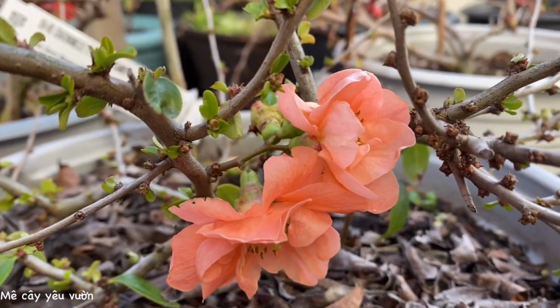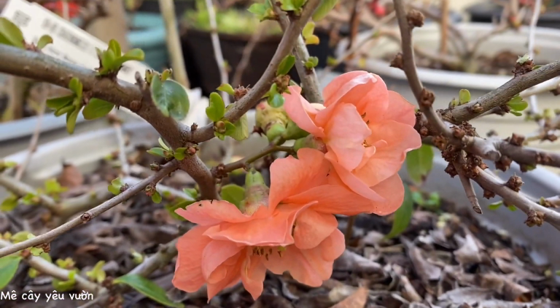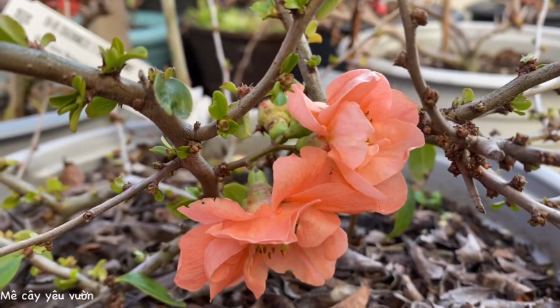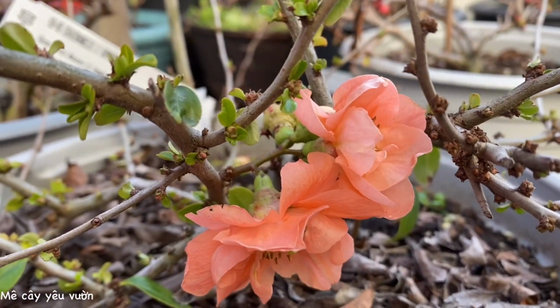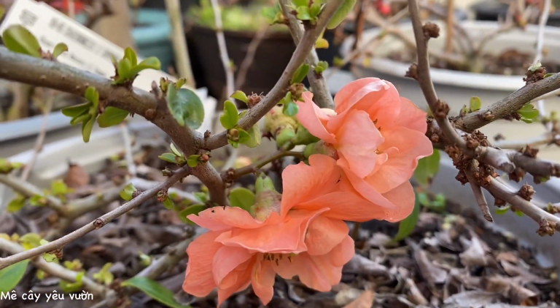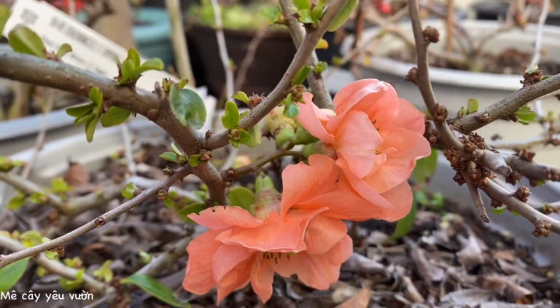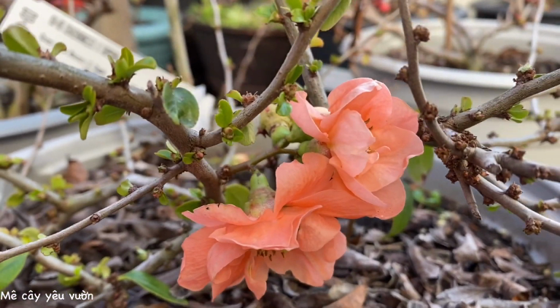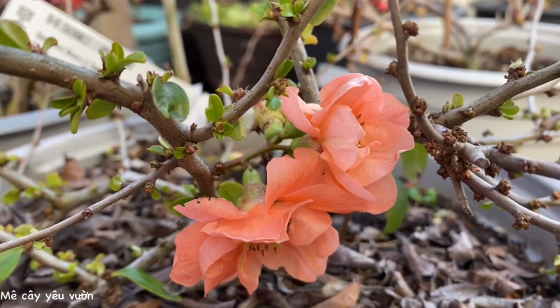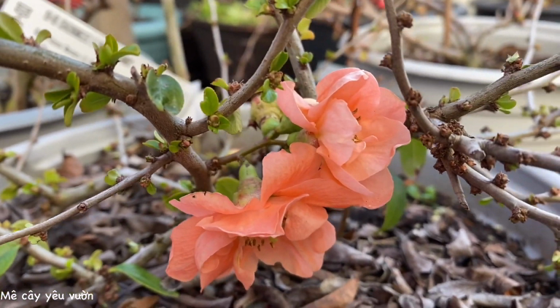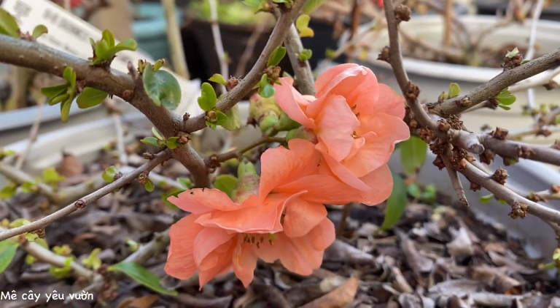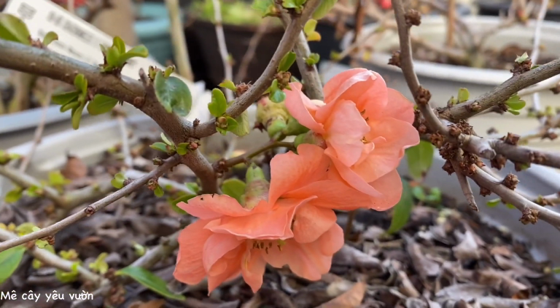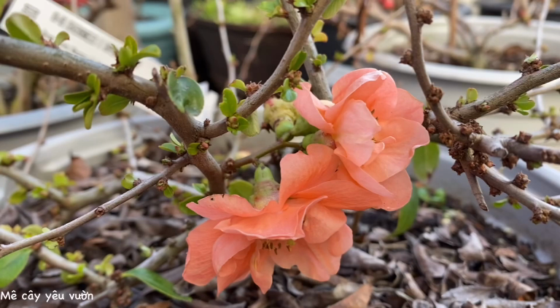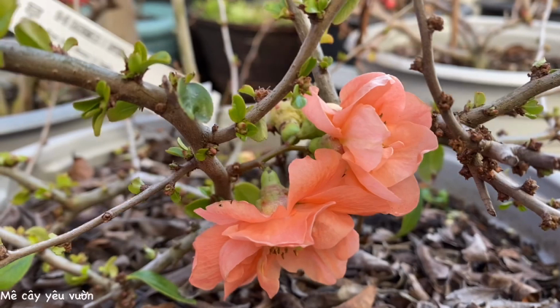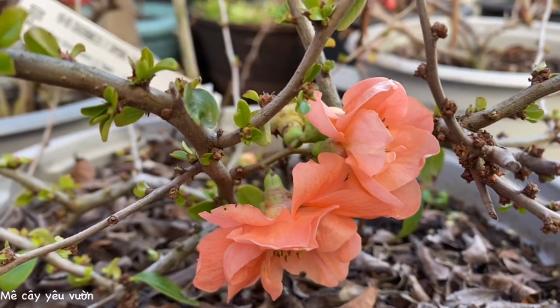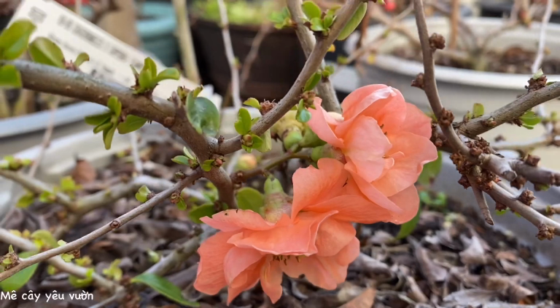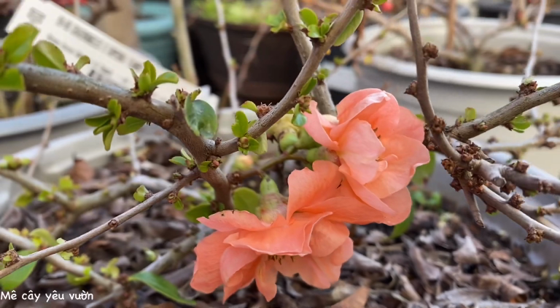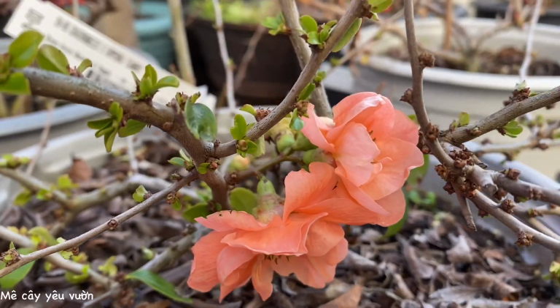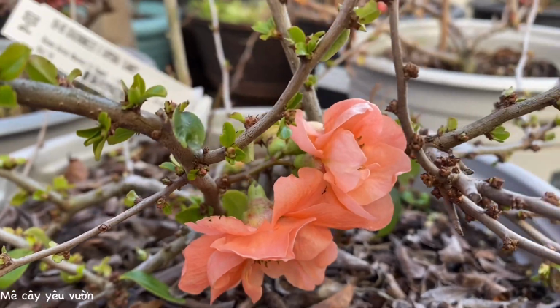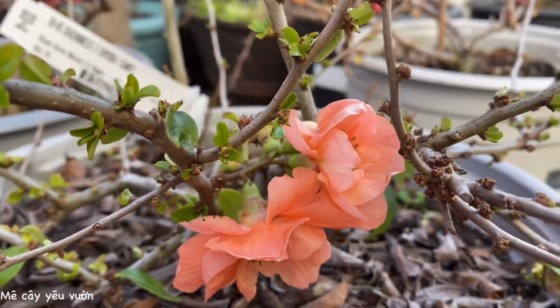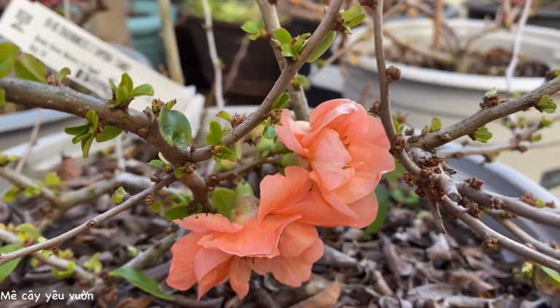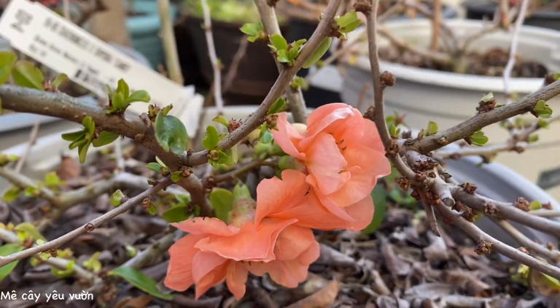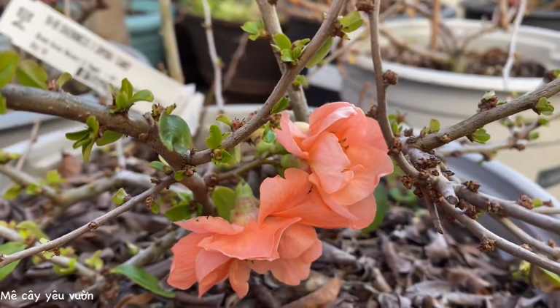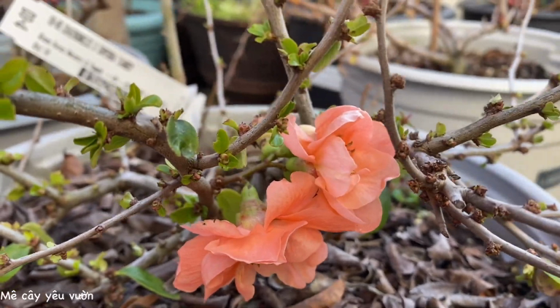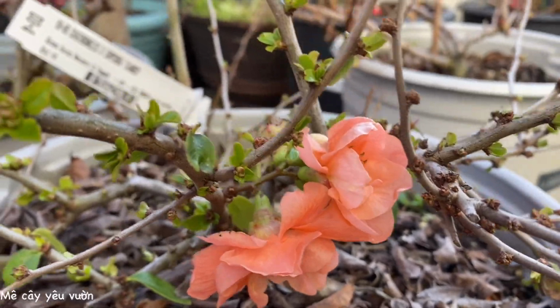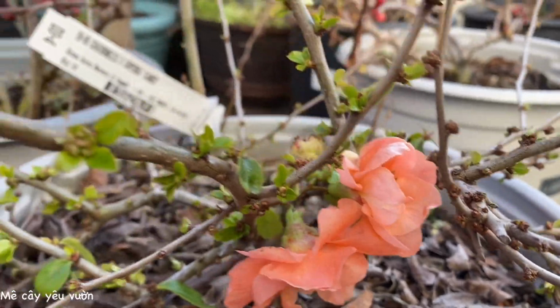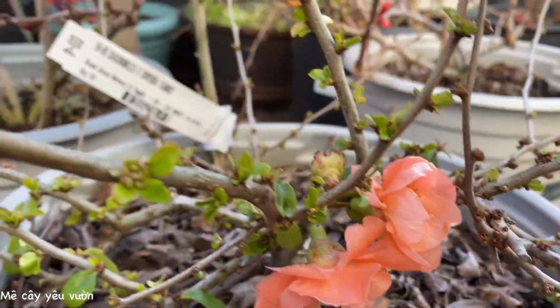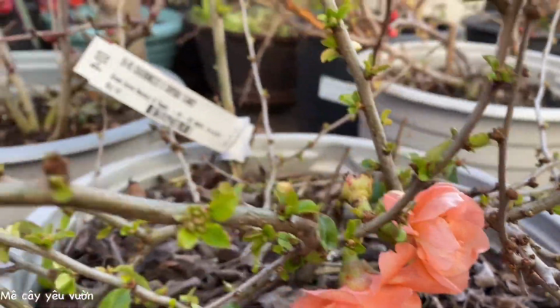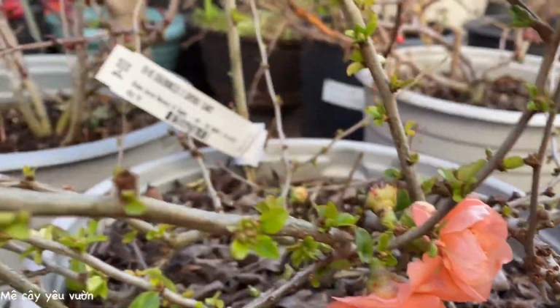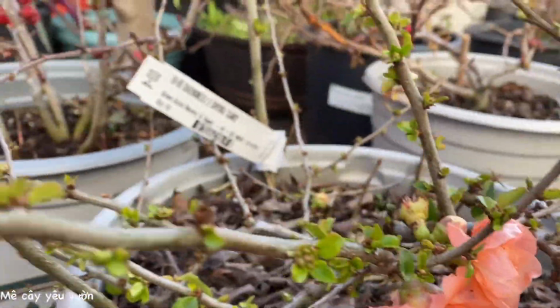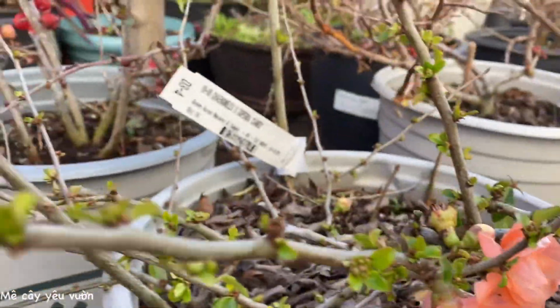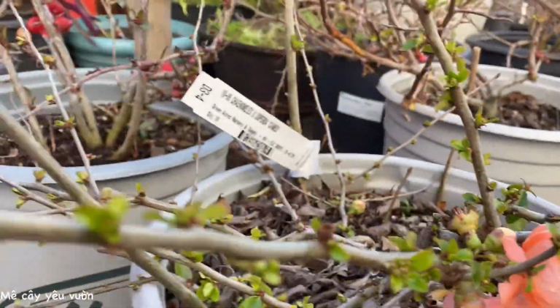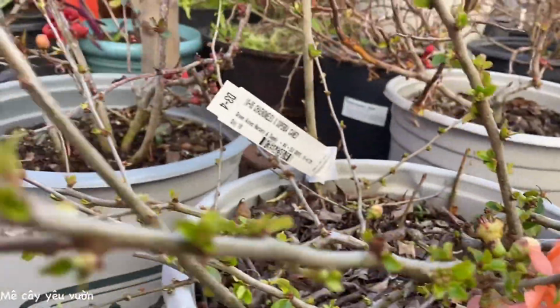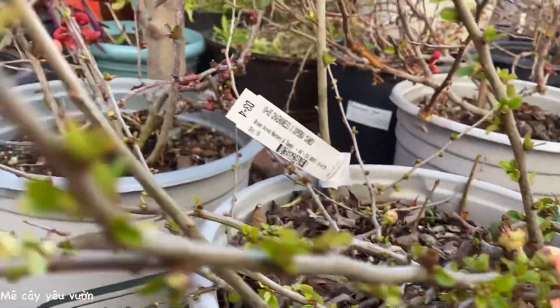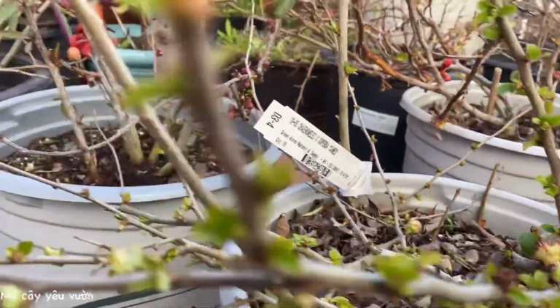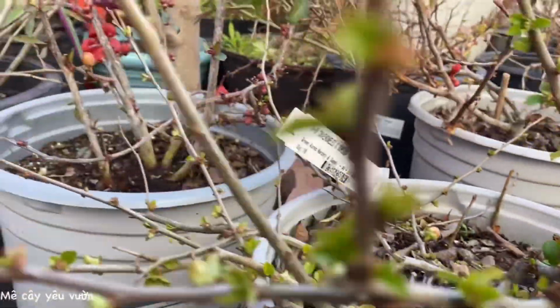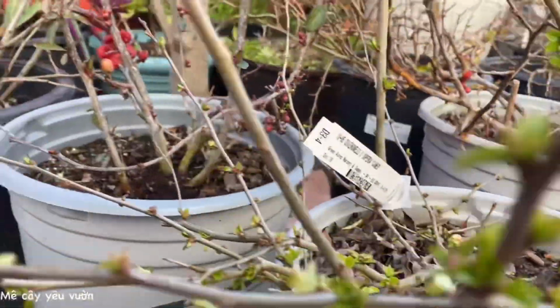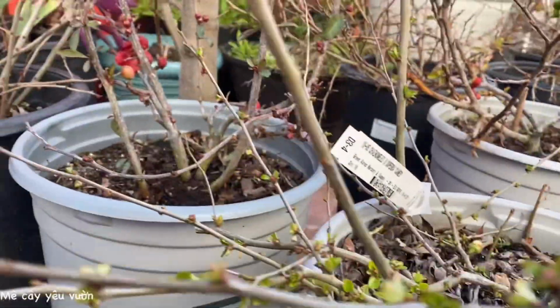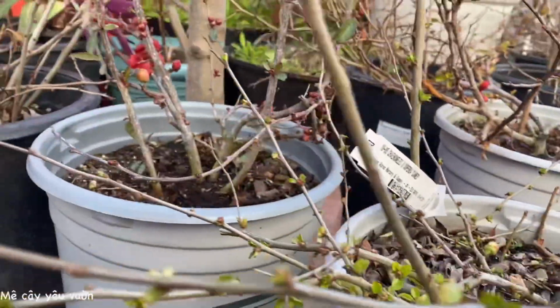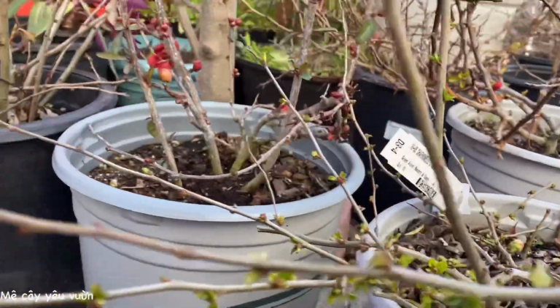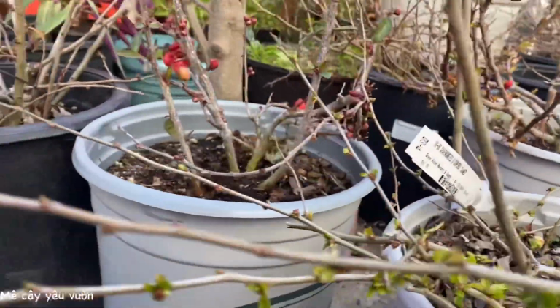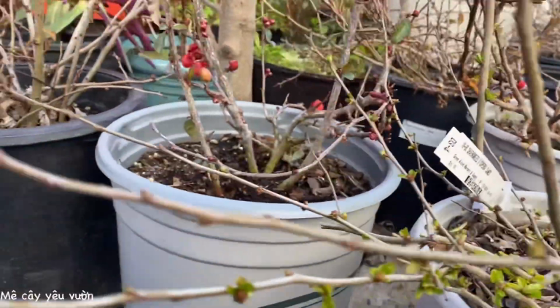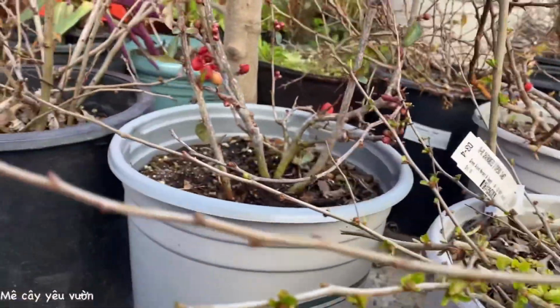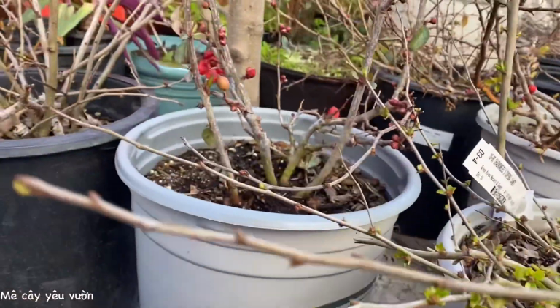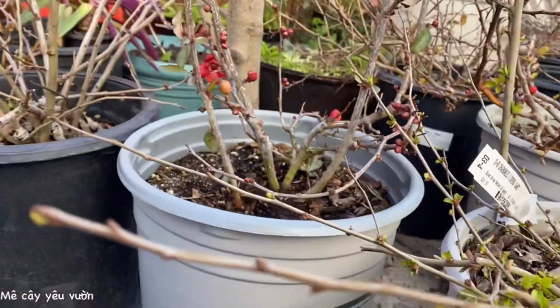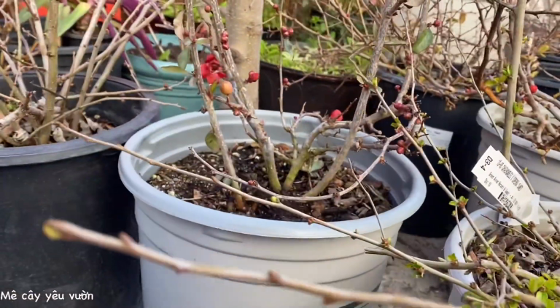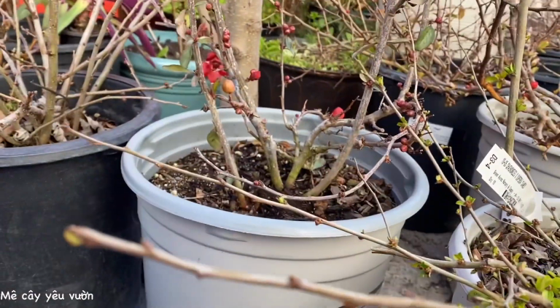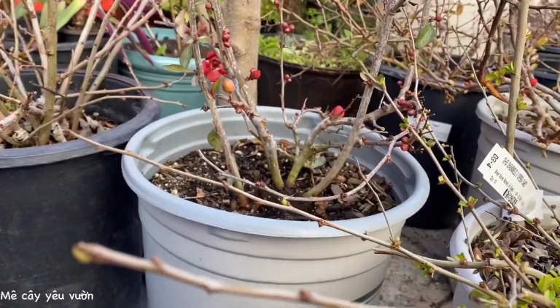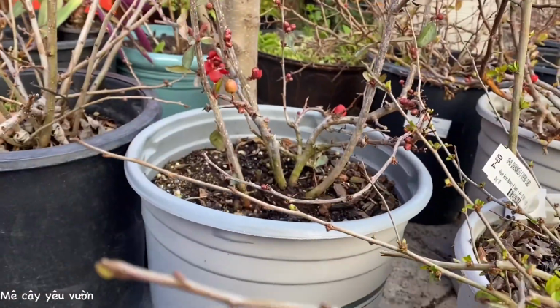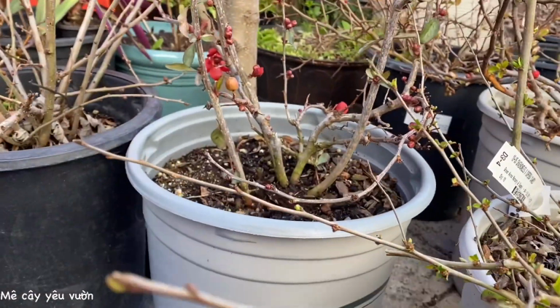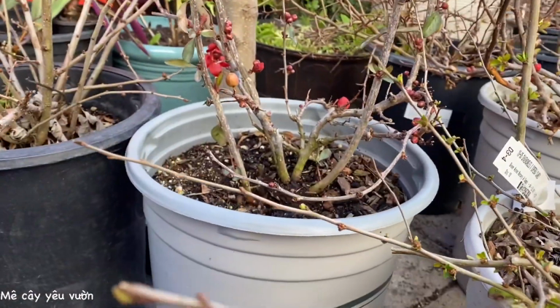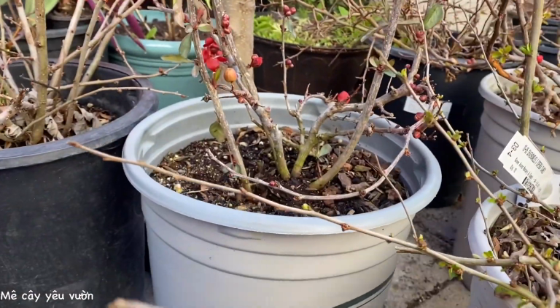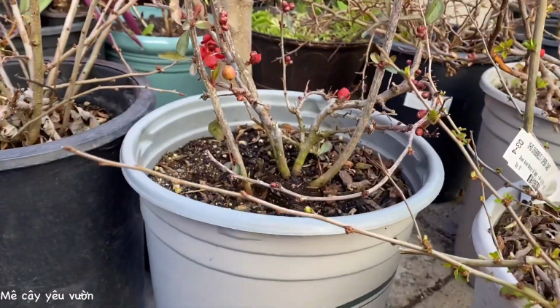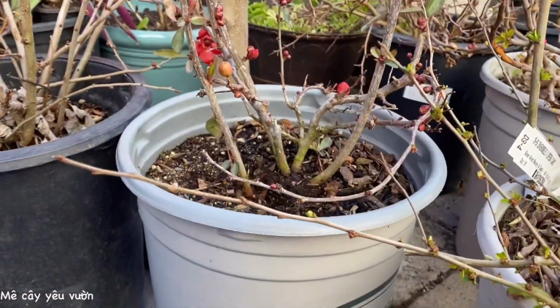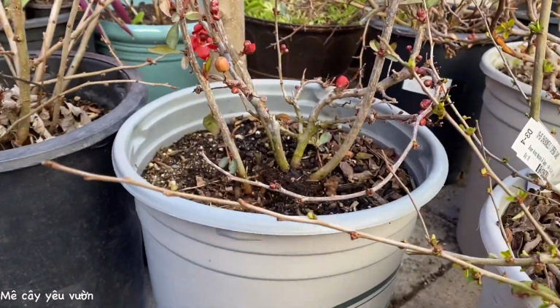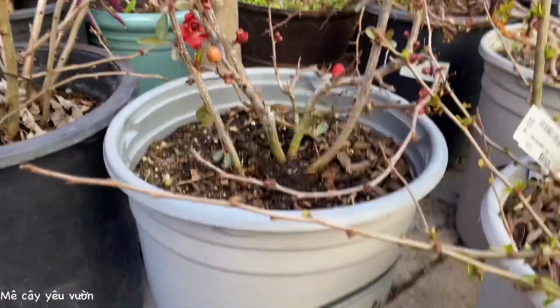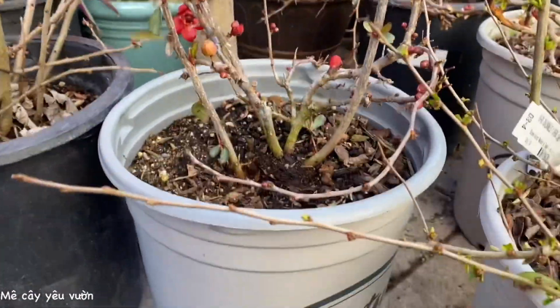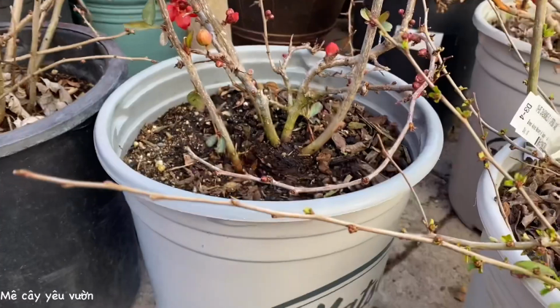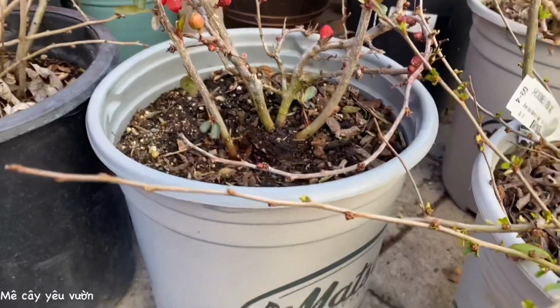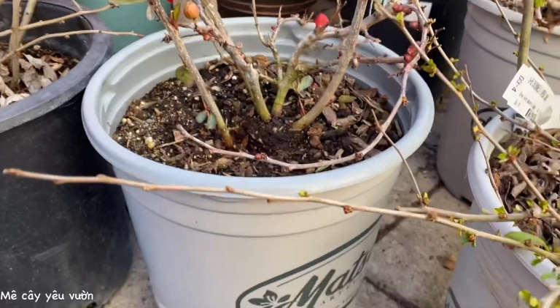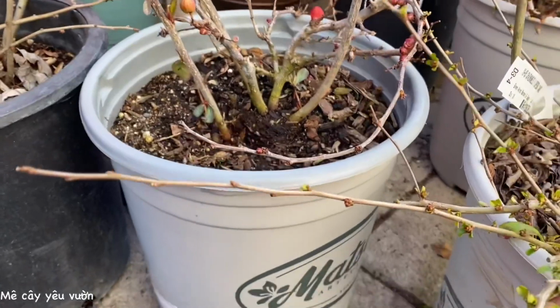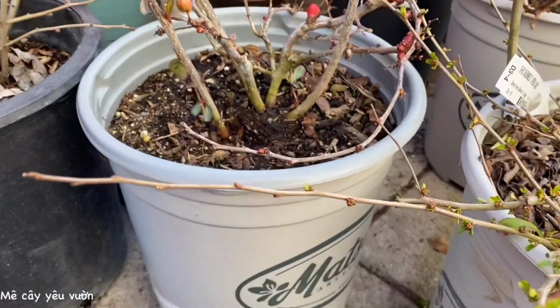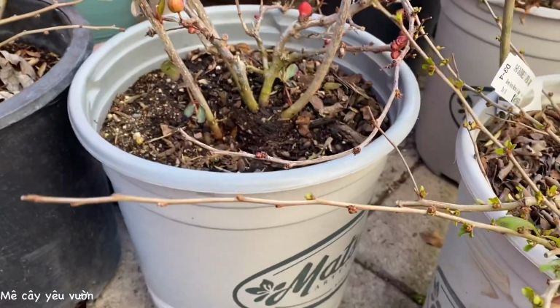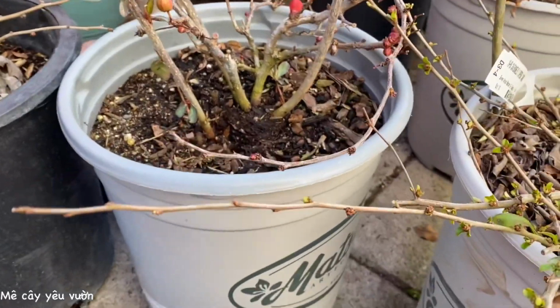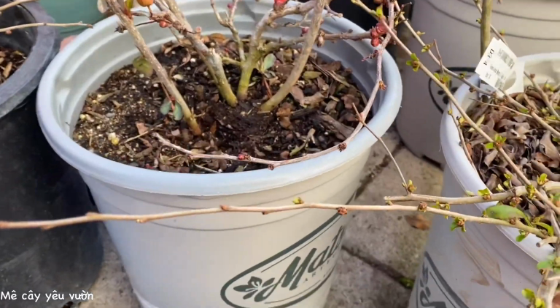Cánh nó nhiều cánh. Còn rất là nhiều nụ nhỏ nhỏ bên trong nha cả nhà.